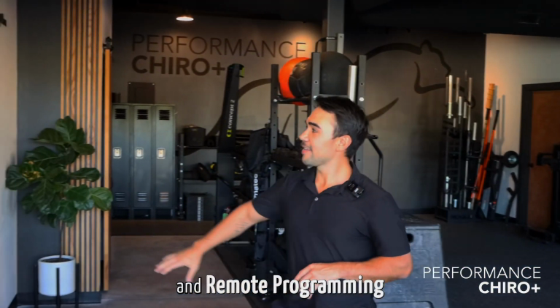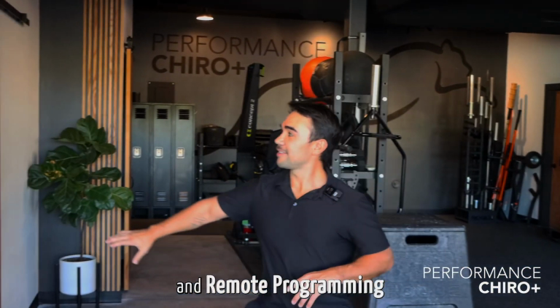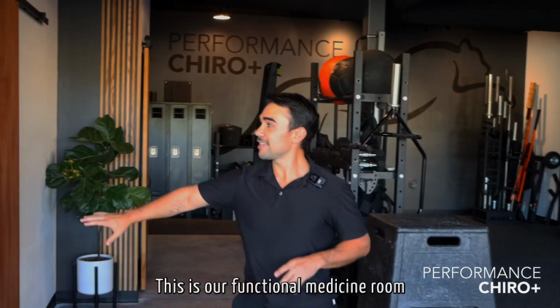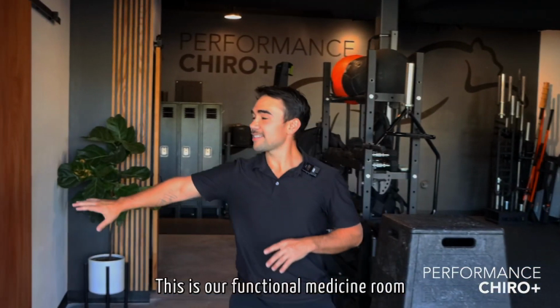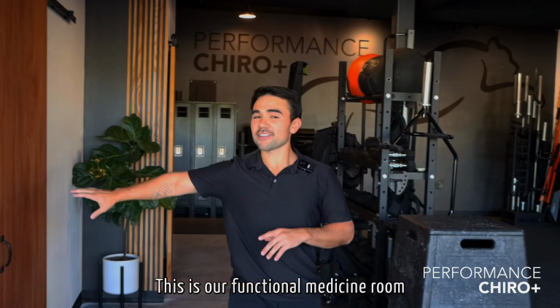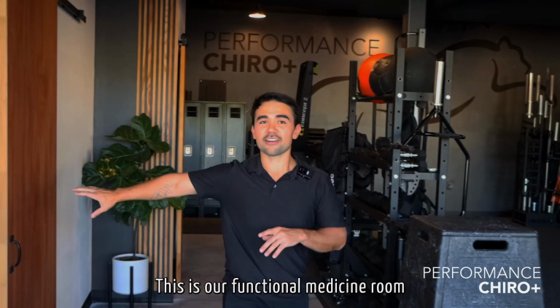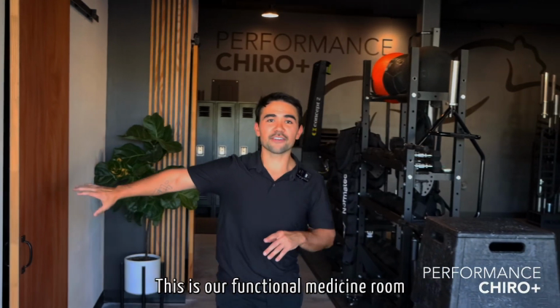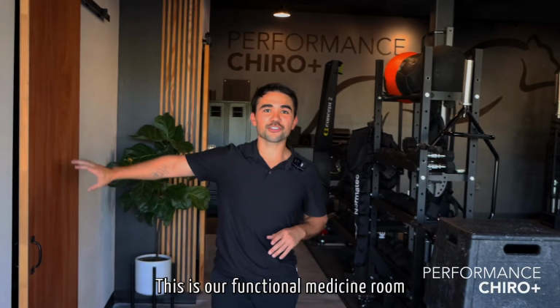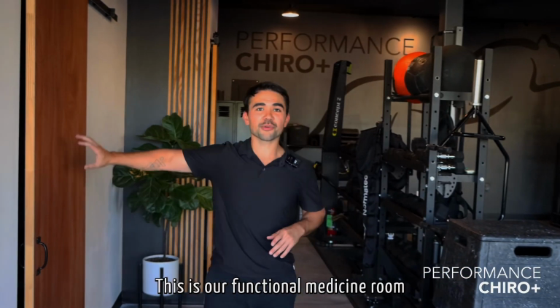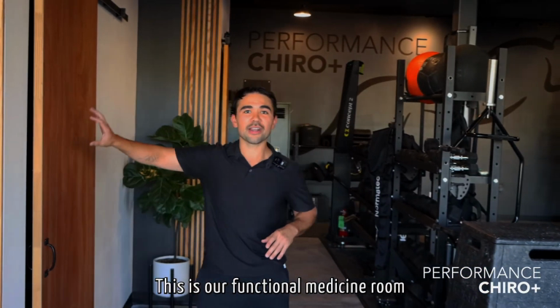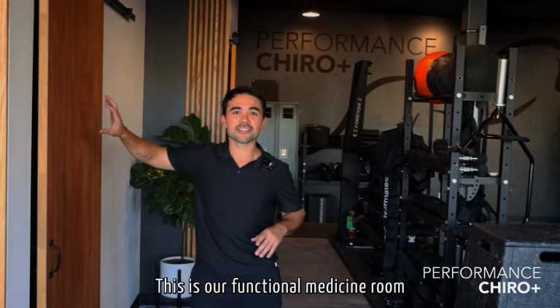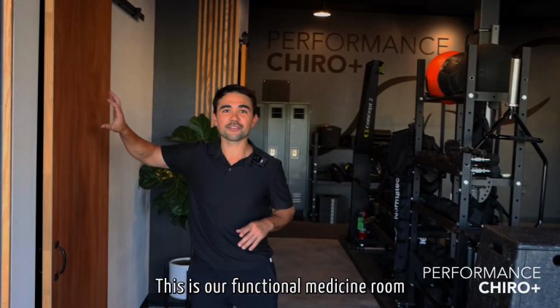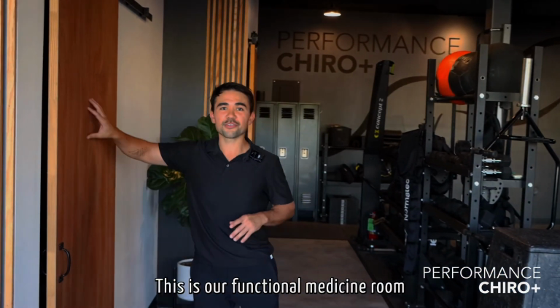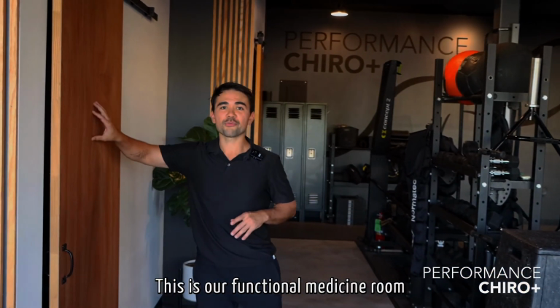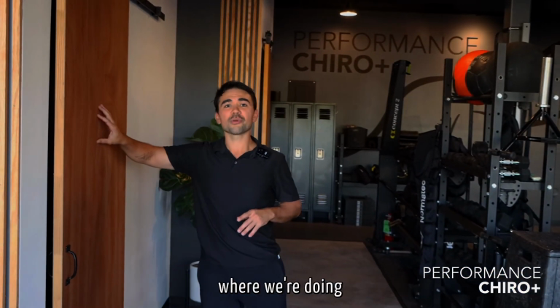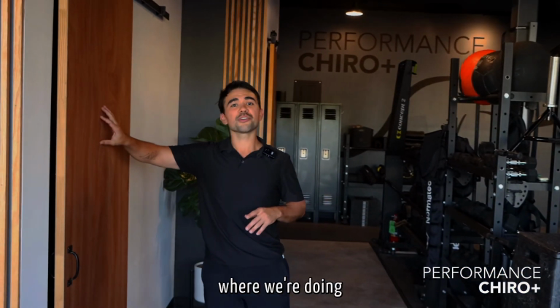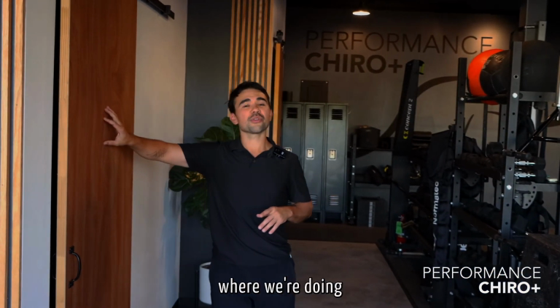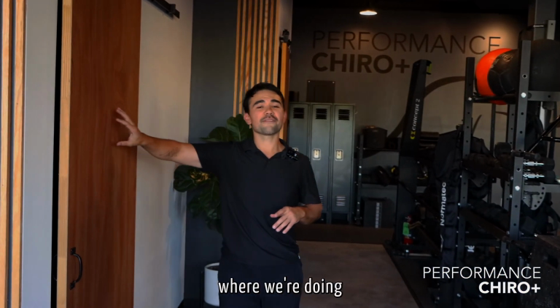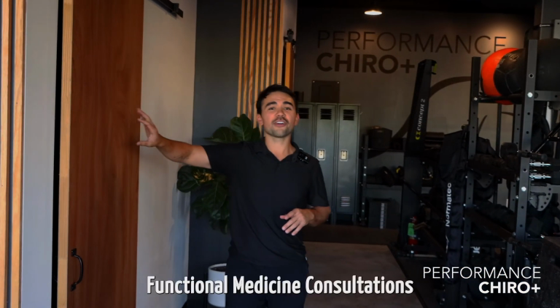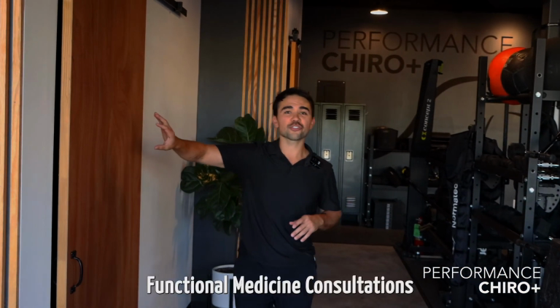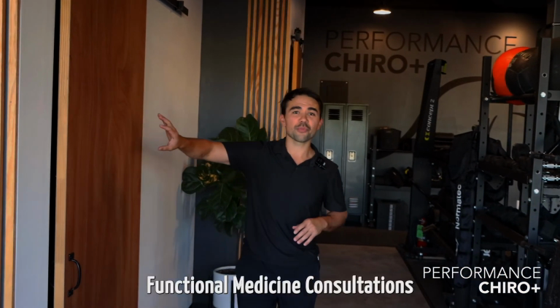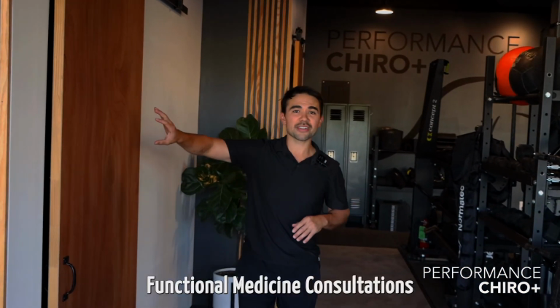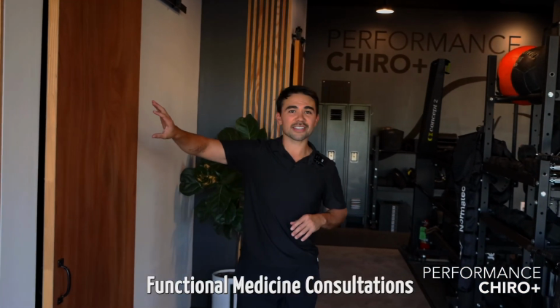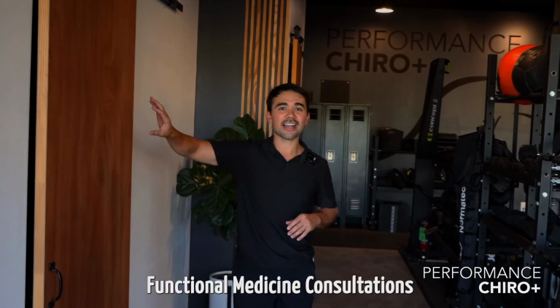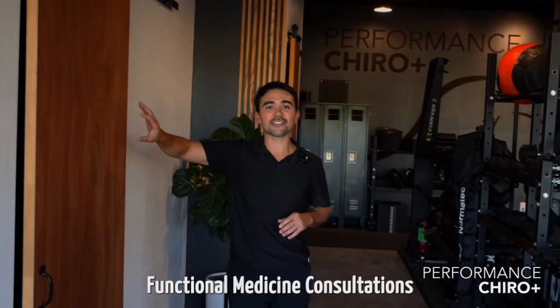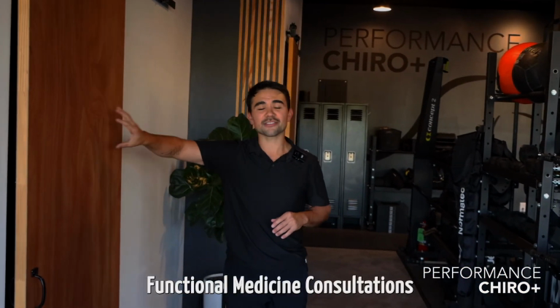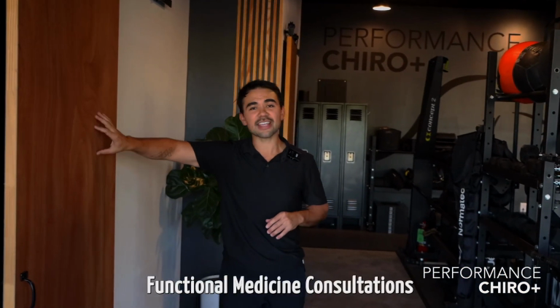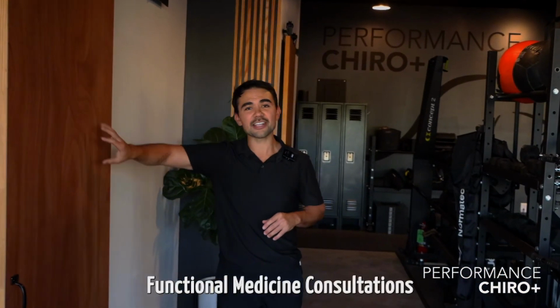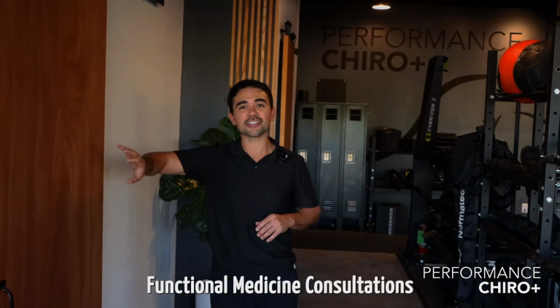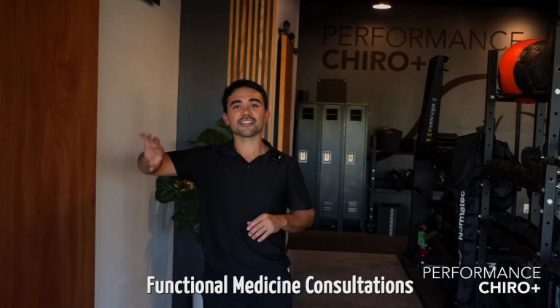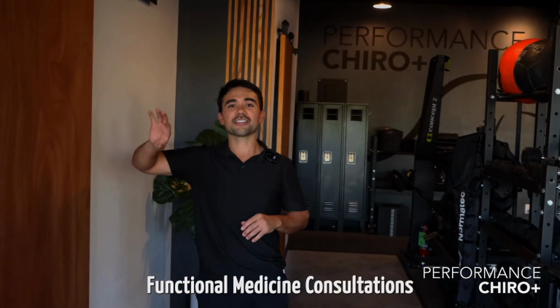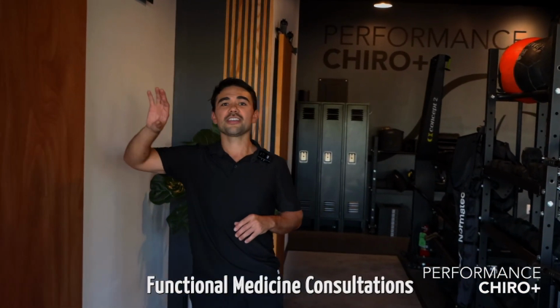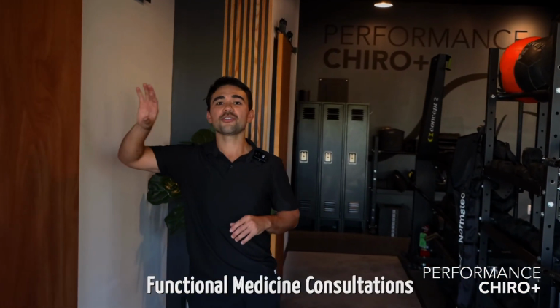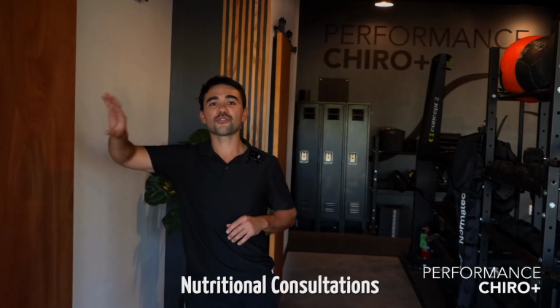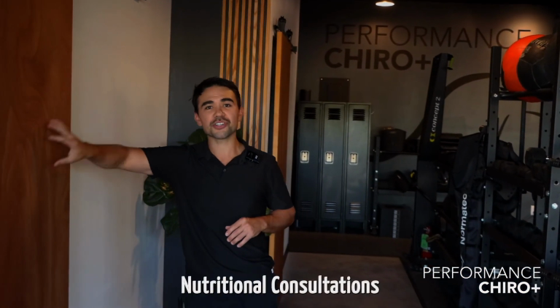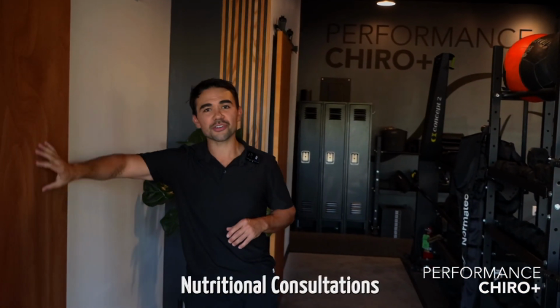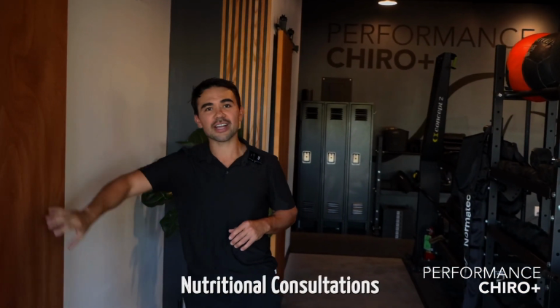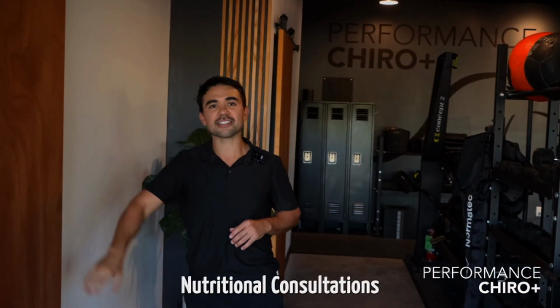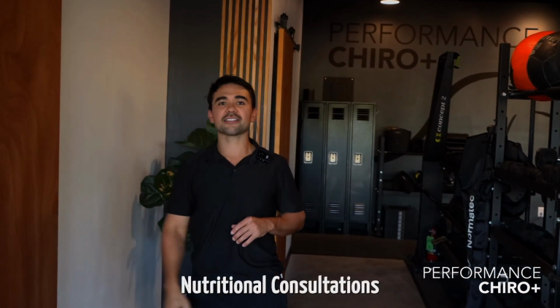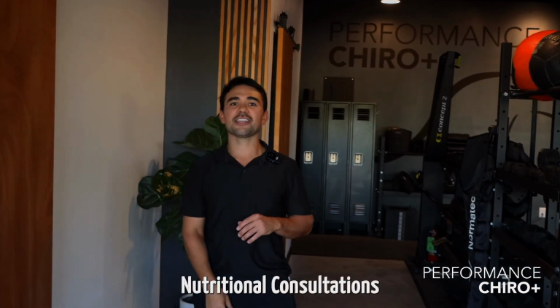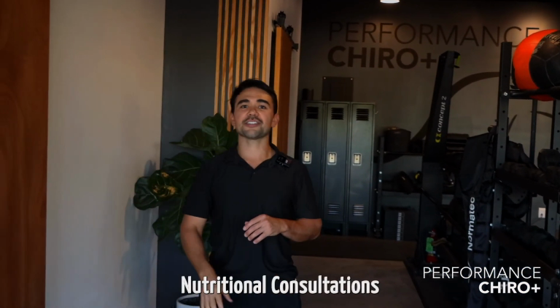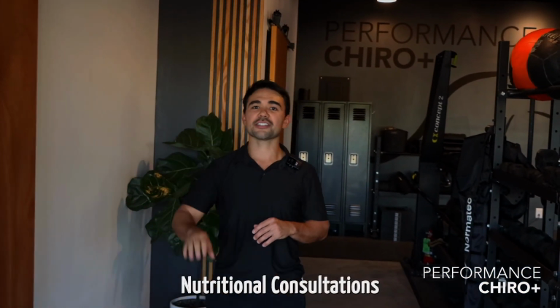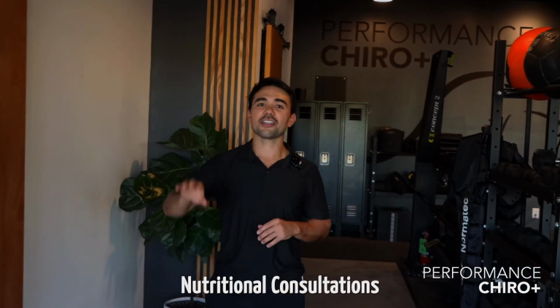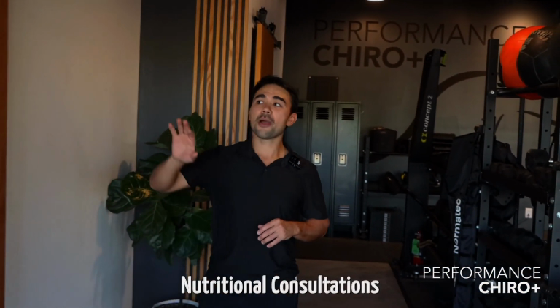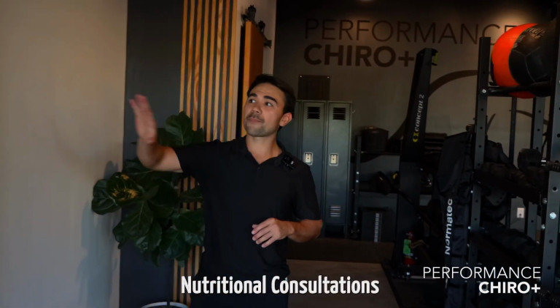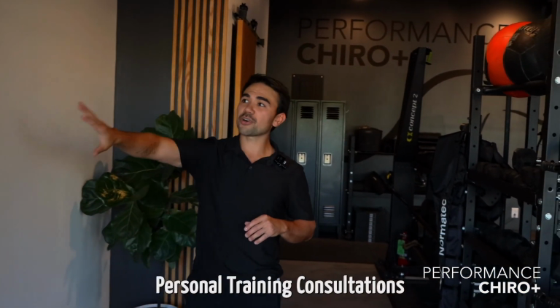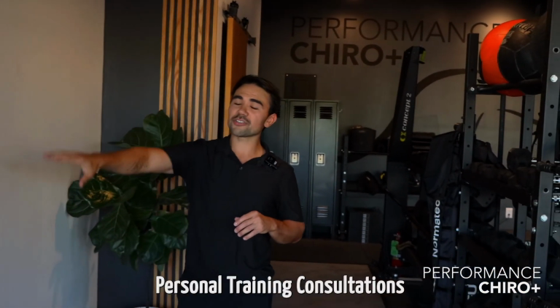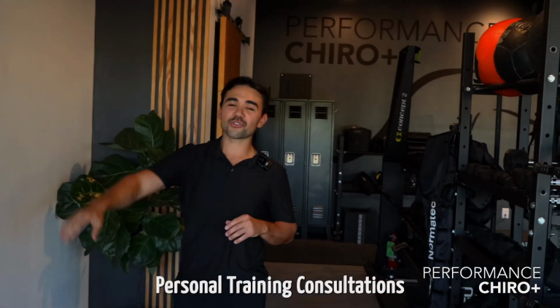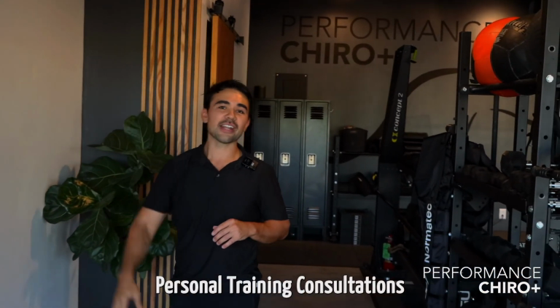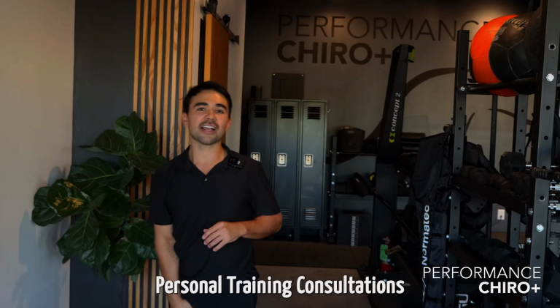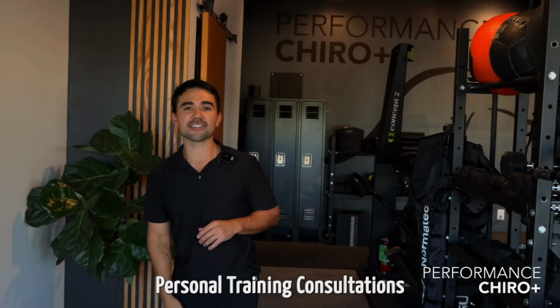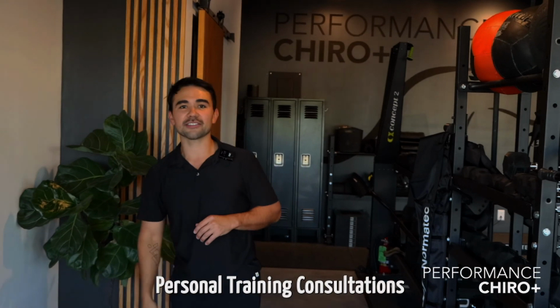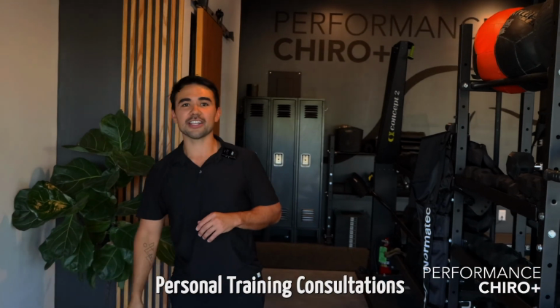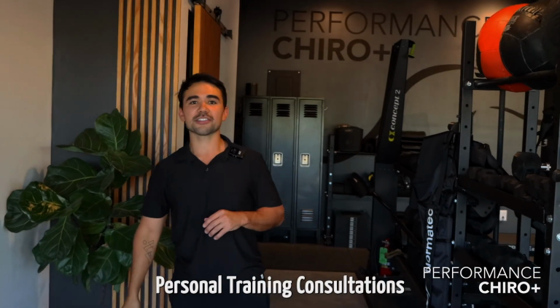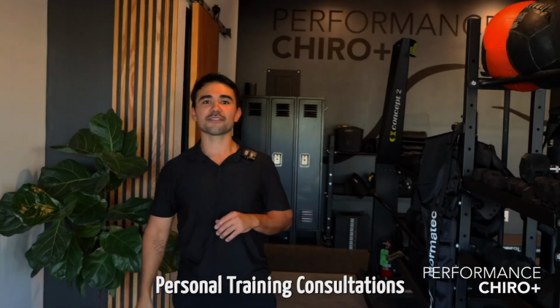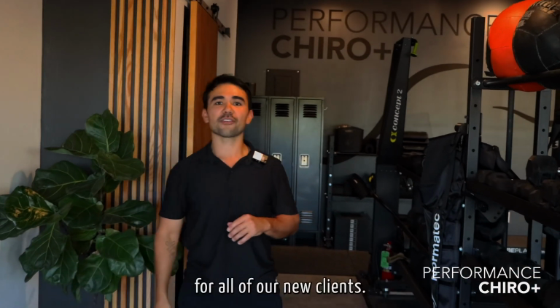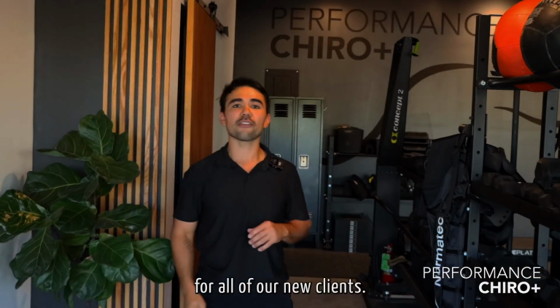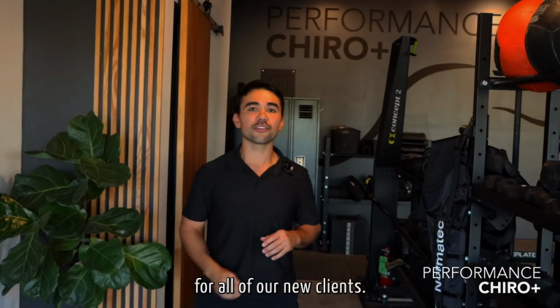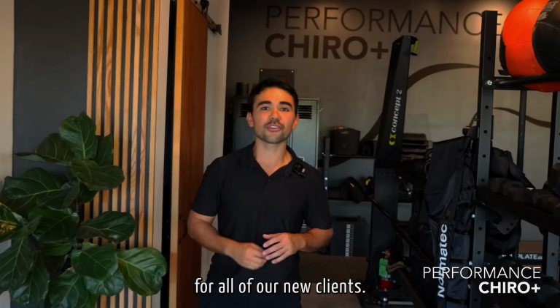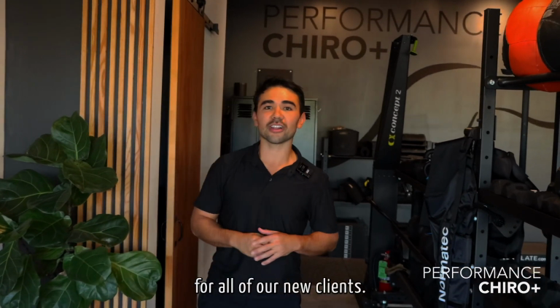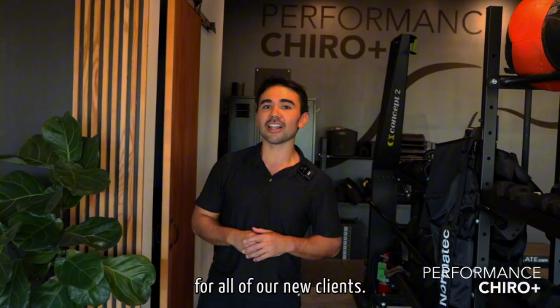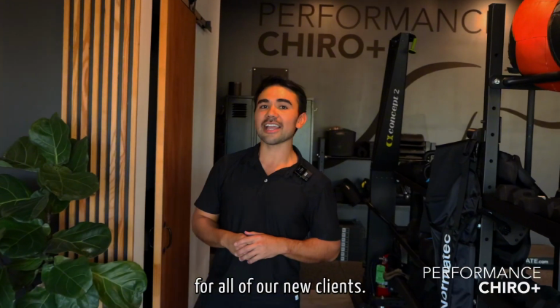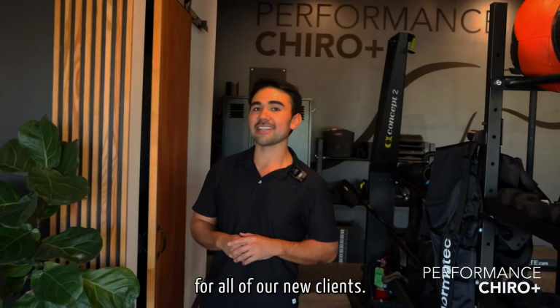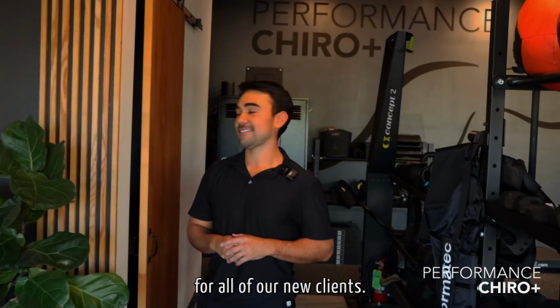This is our functional medicine room where we're doing functional medicine consultations, nutritional consultations, and personal training consultations for all of our new clients.